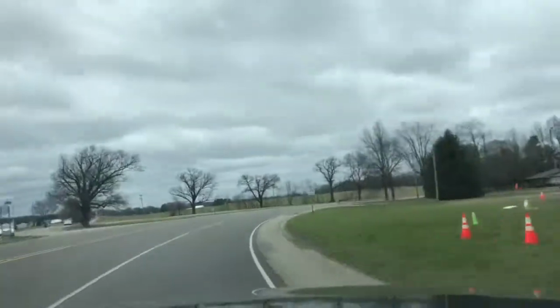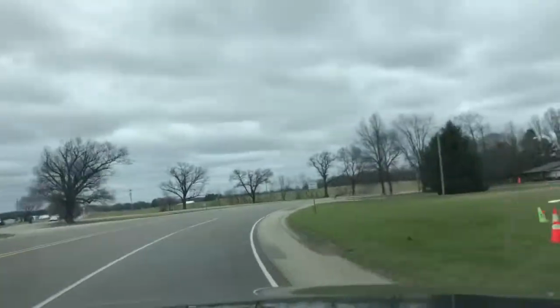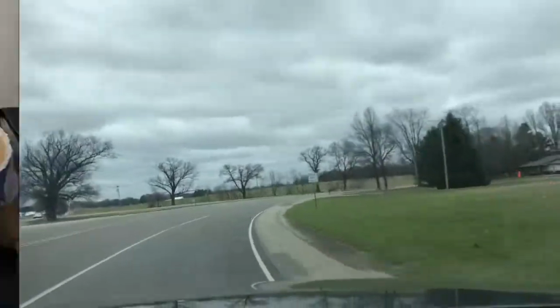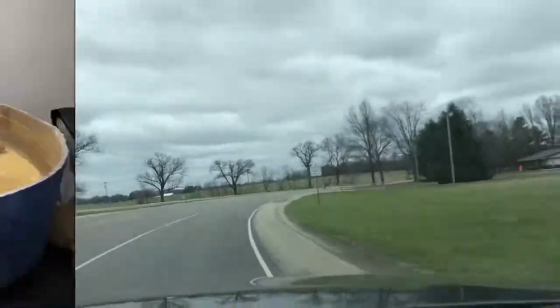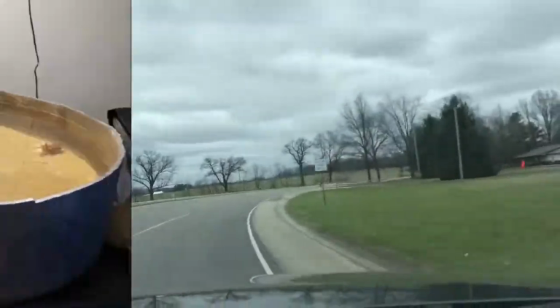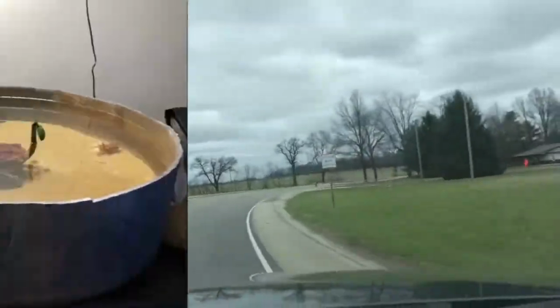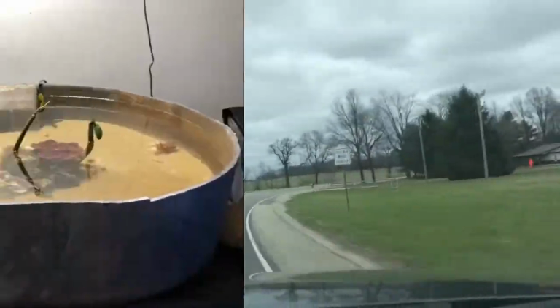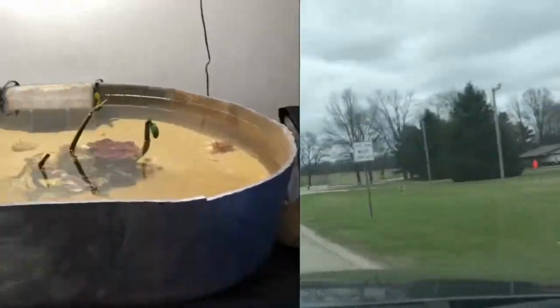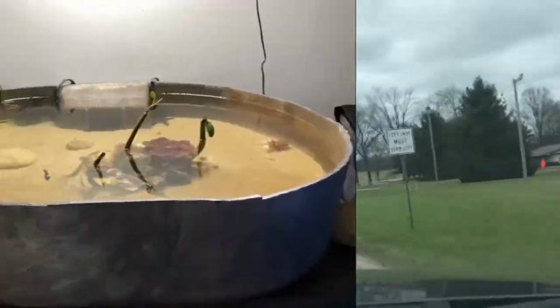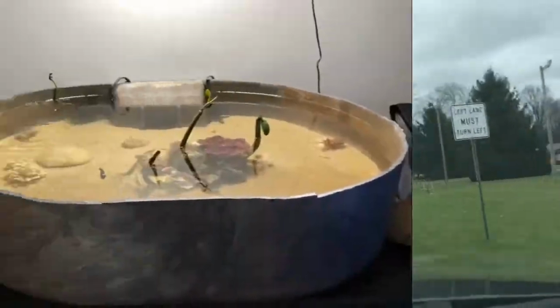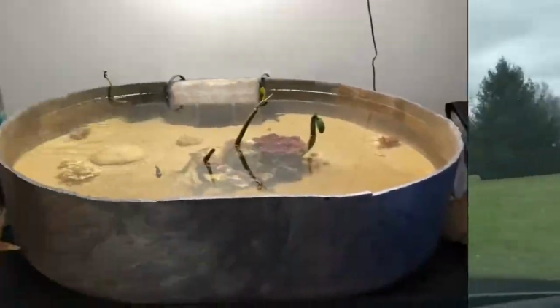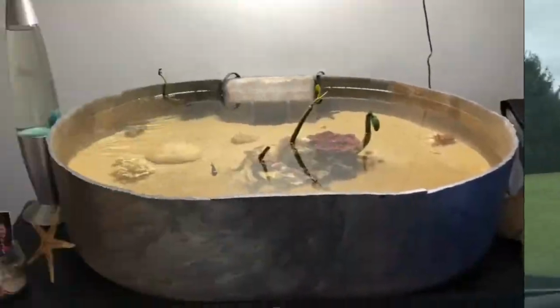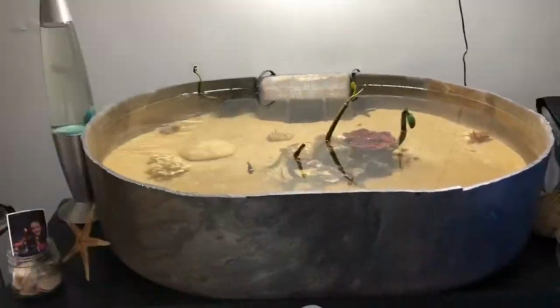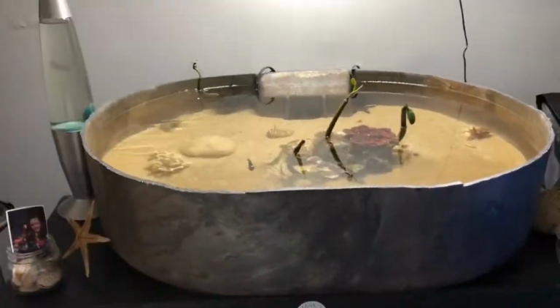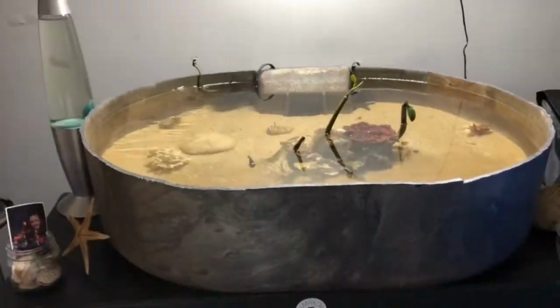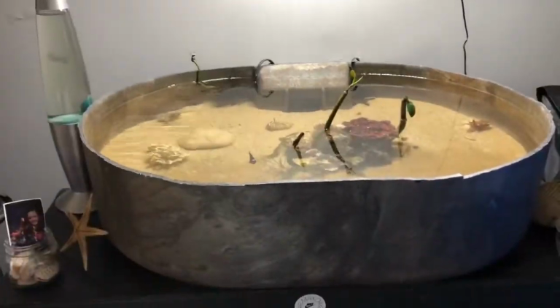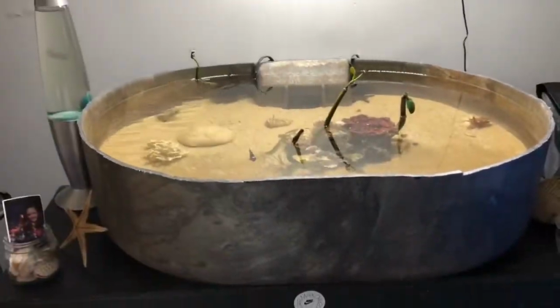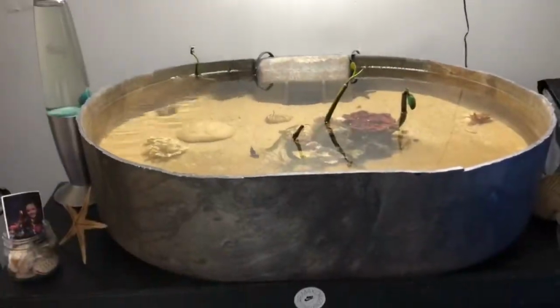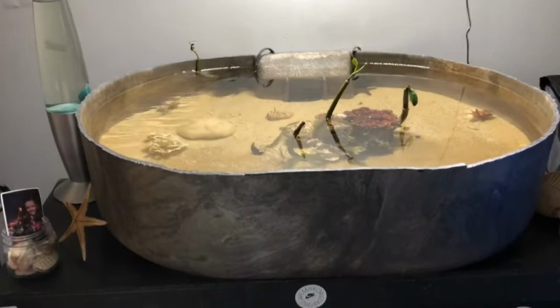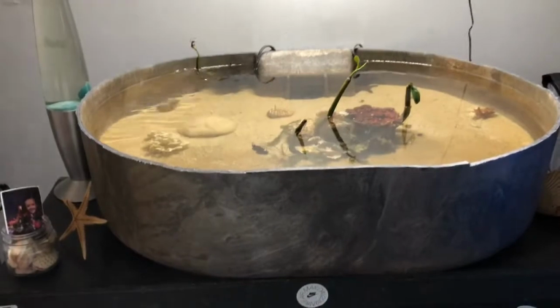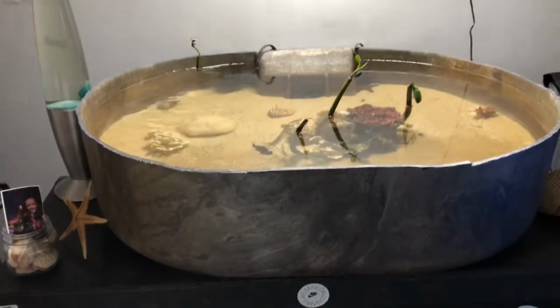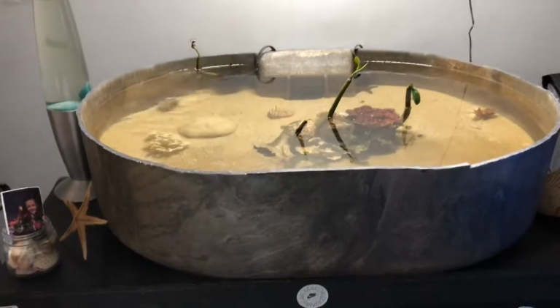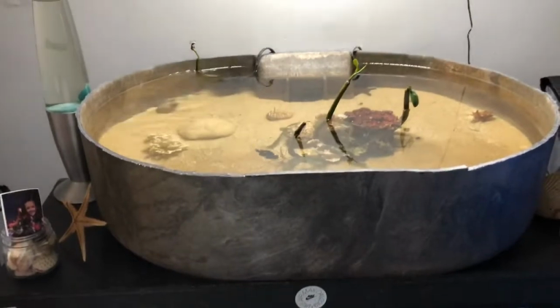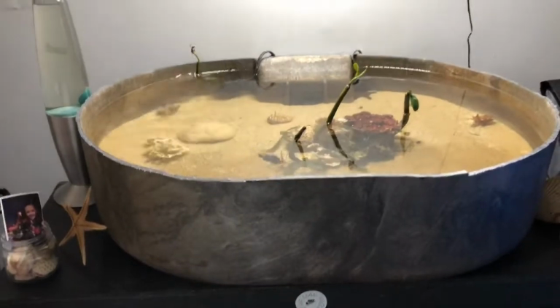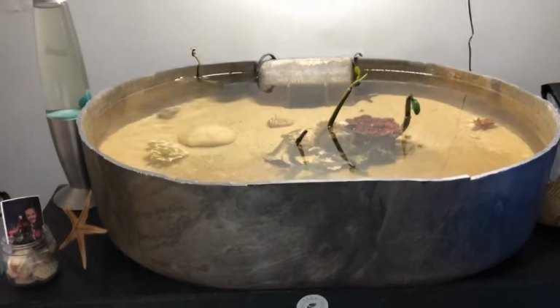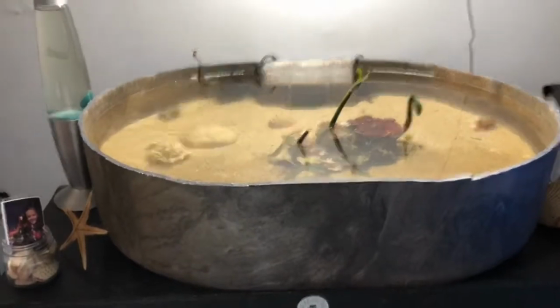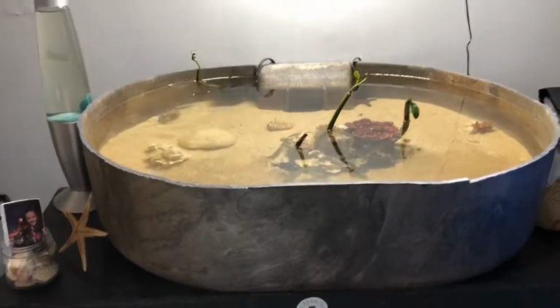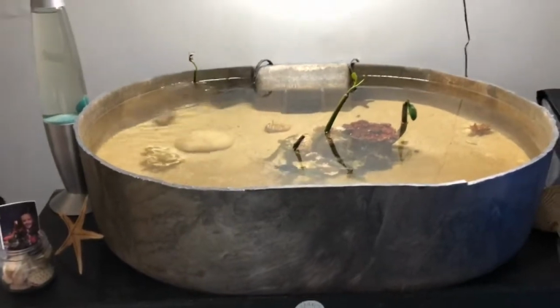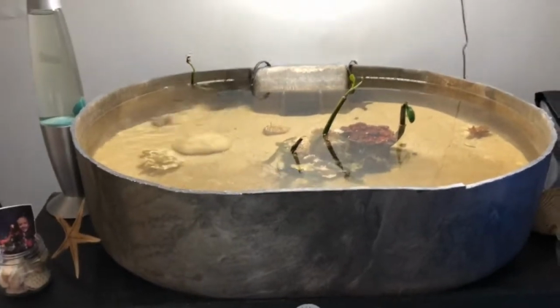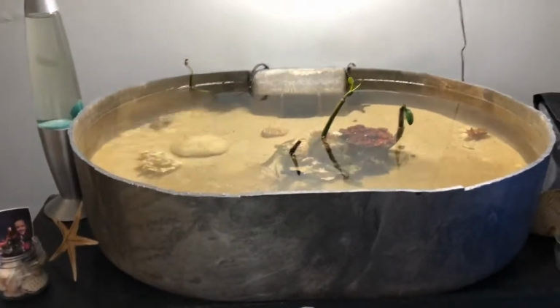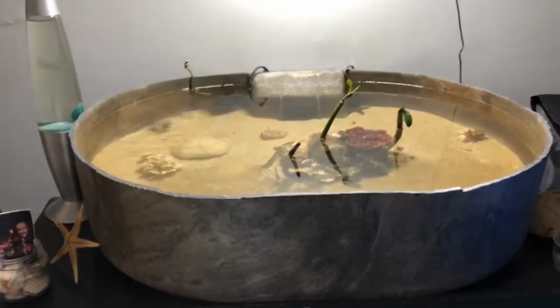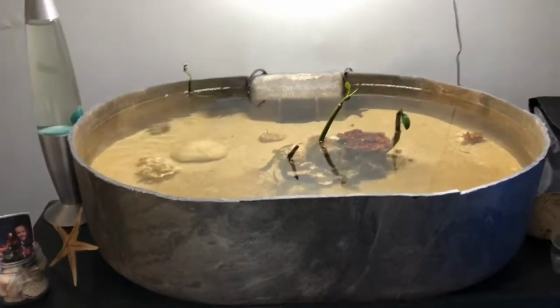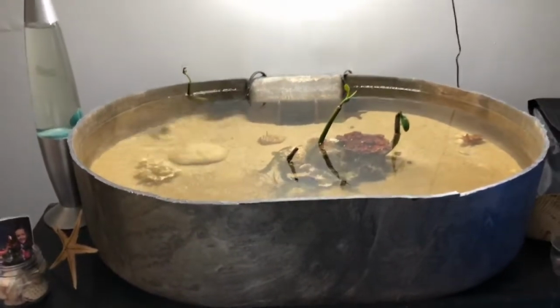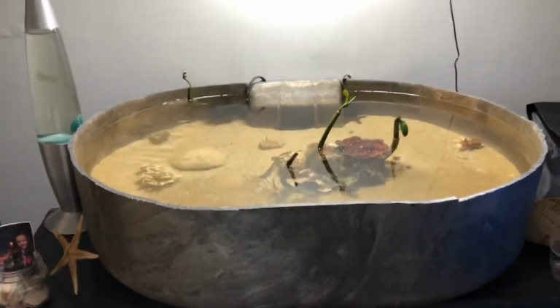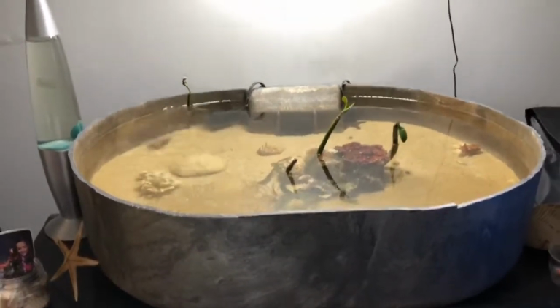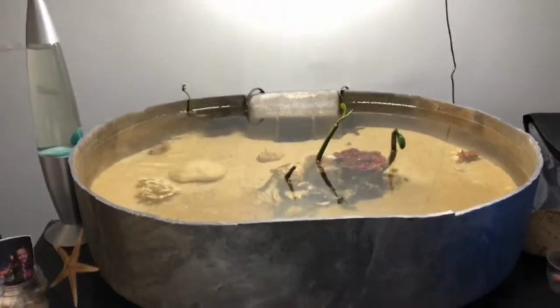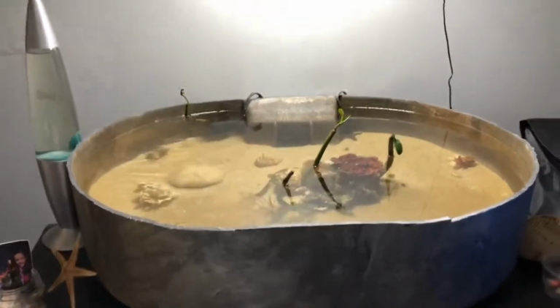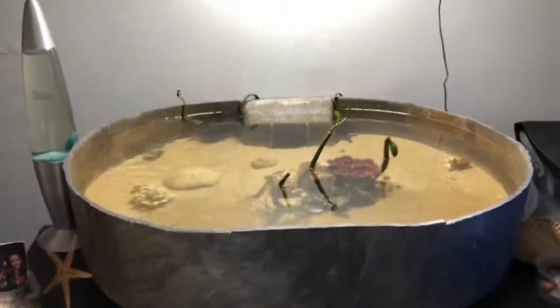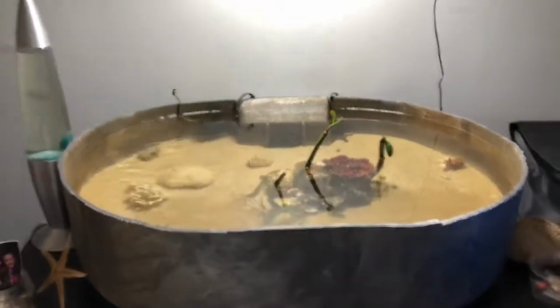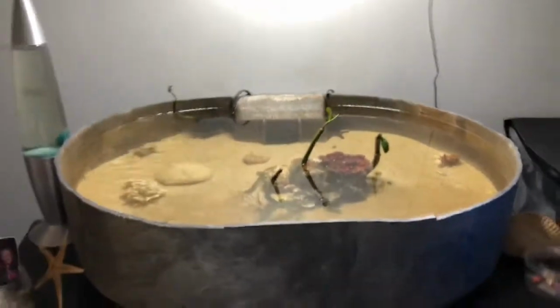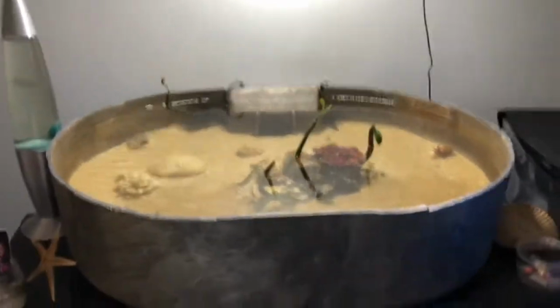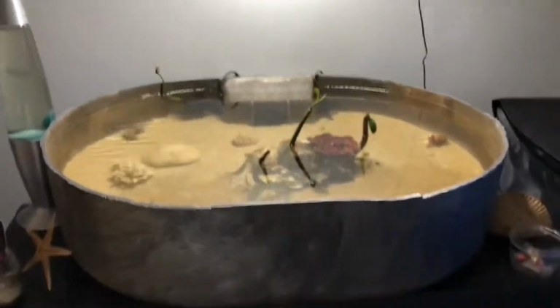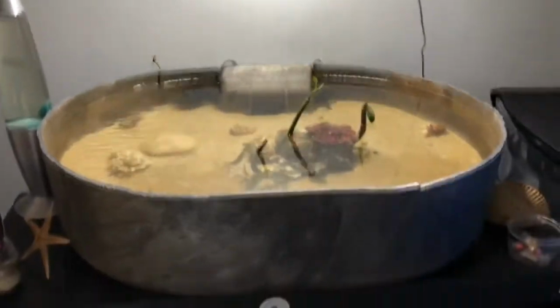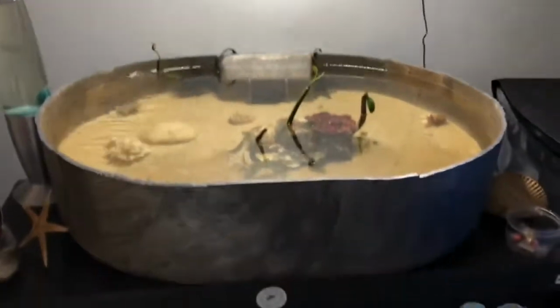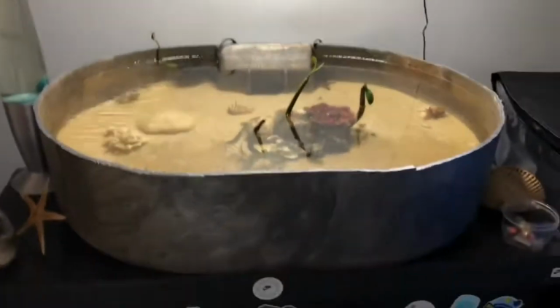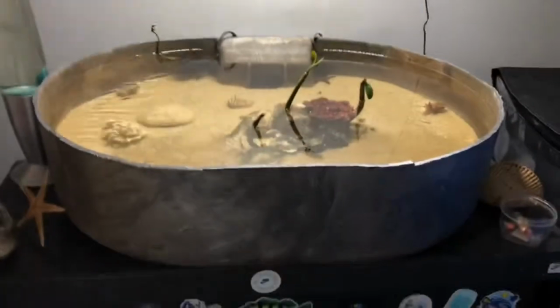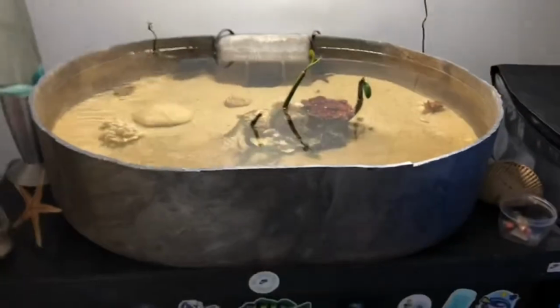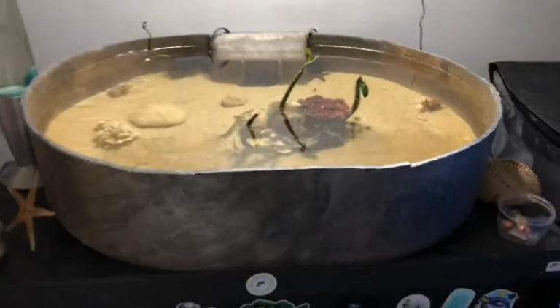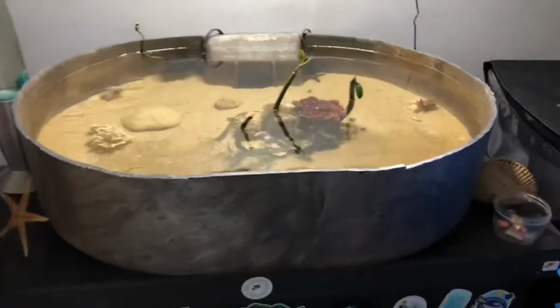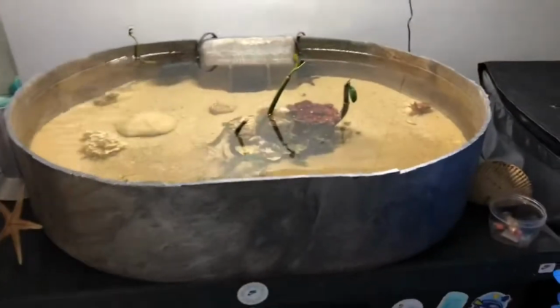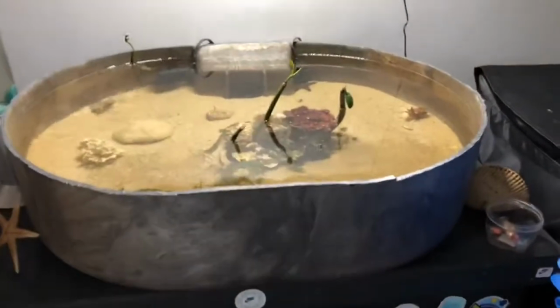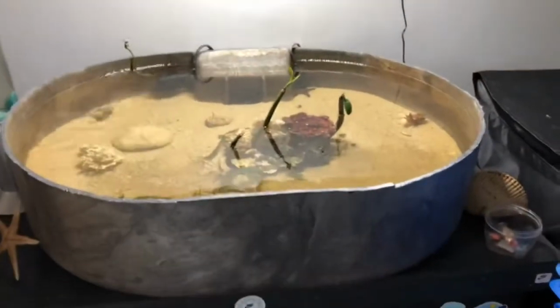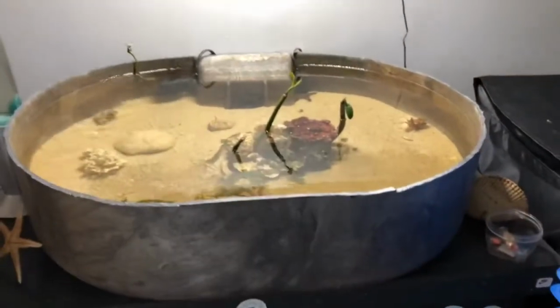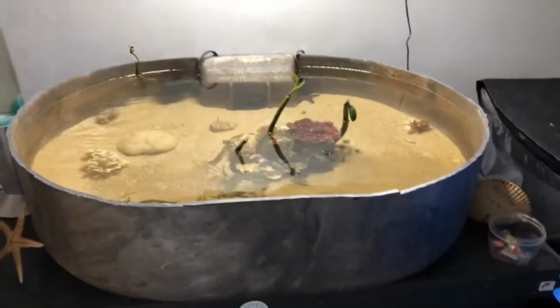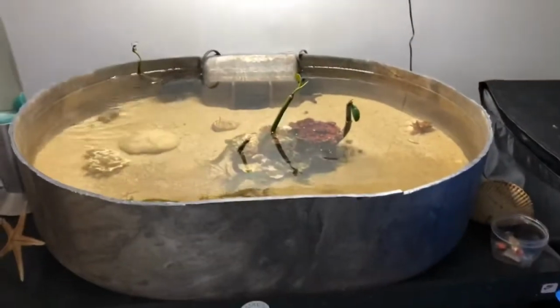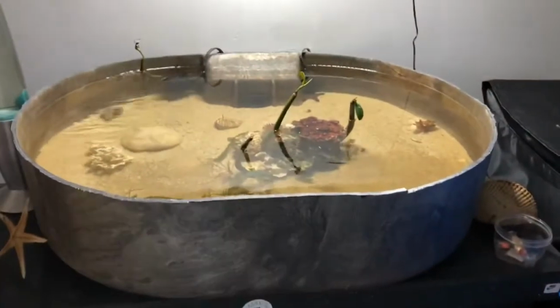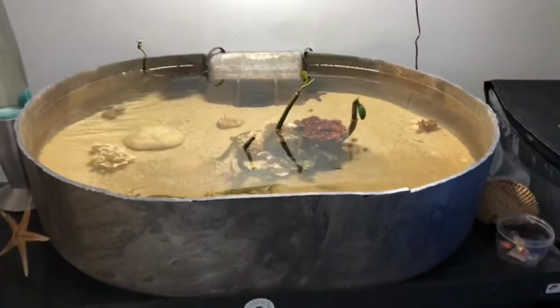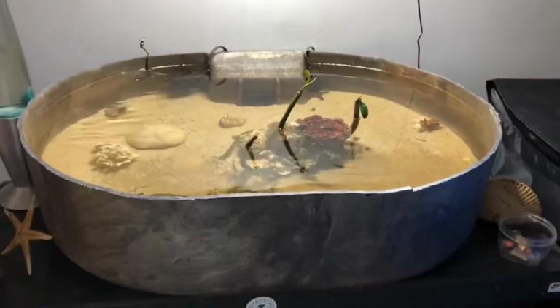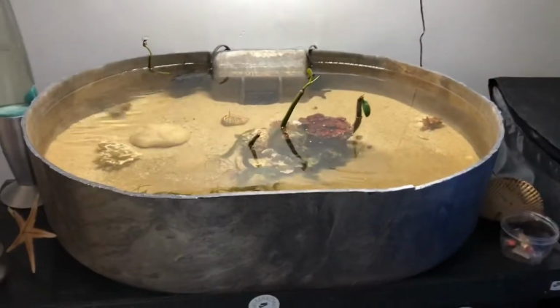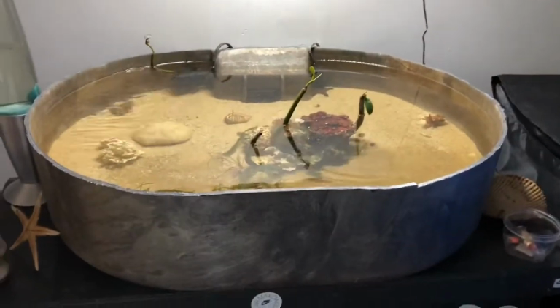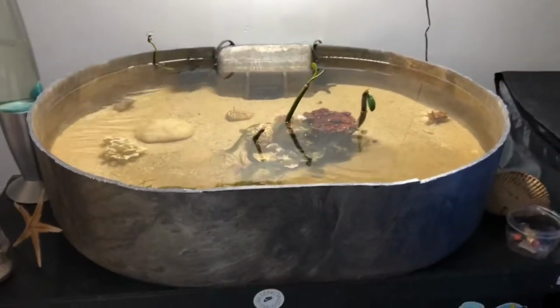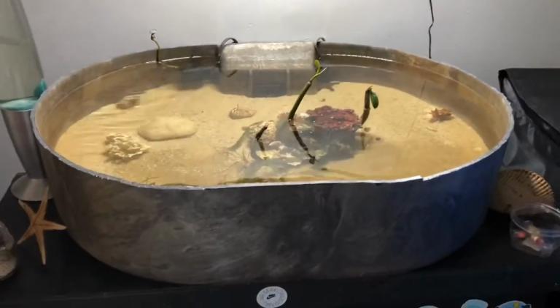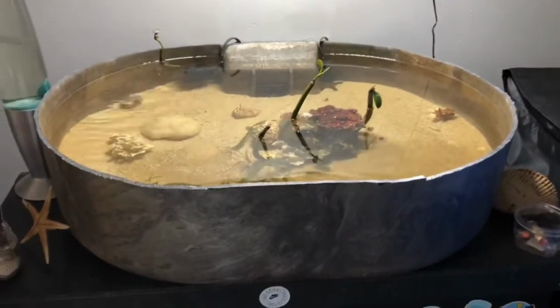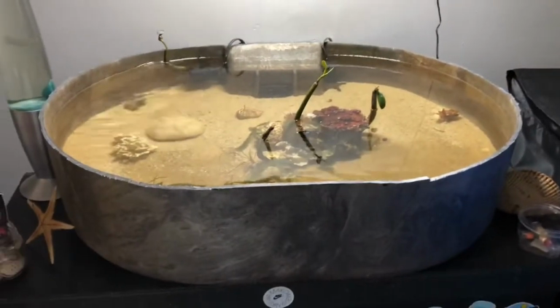All right guys, we are home. So I'm gonna go ahead and set this stuff in the touch tank — or the touching pool, whatever you'd like to call it.